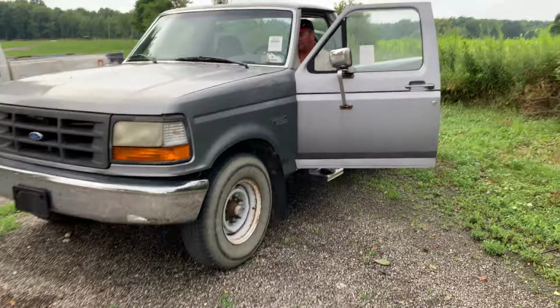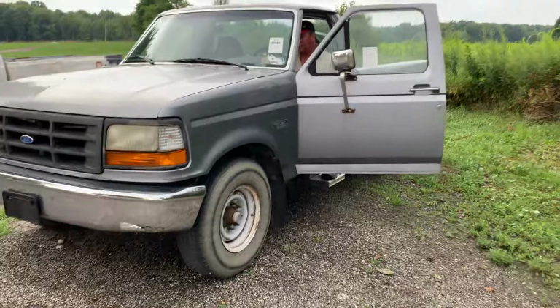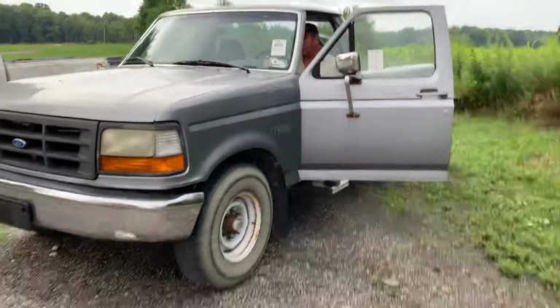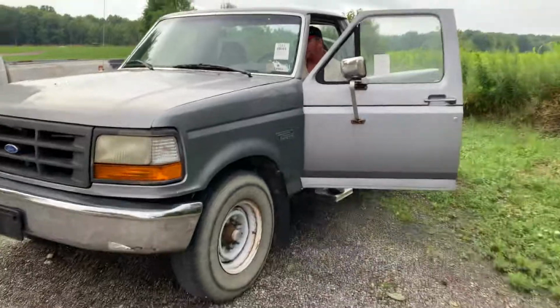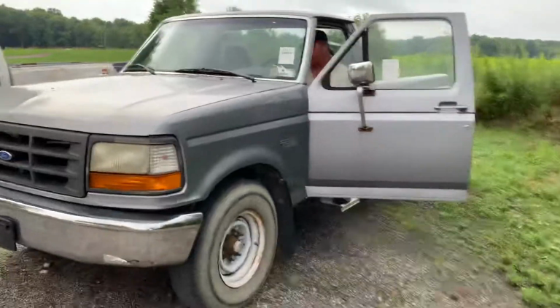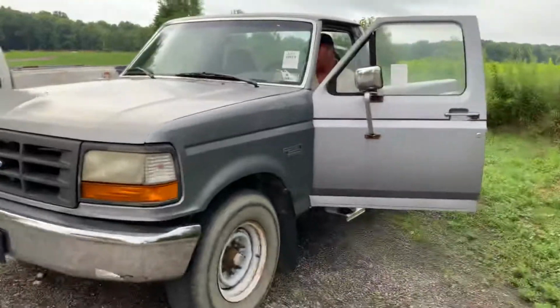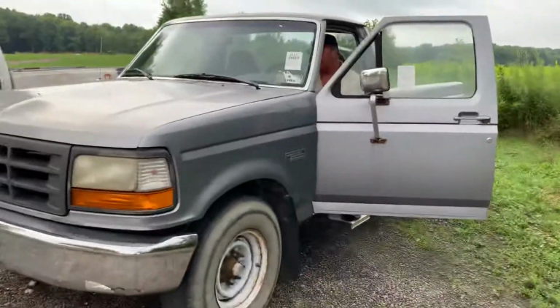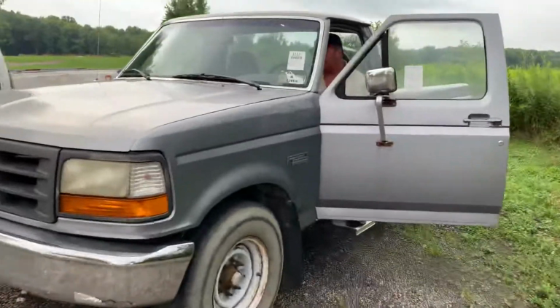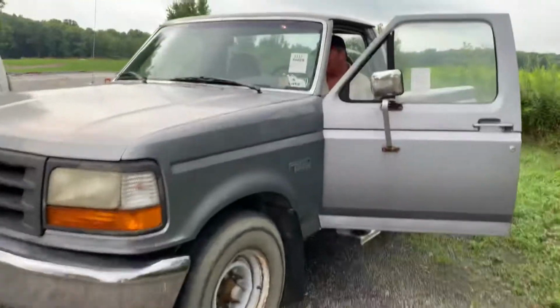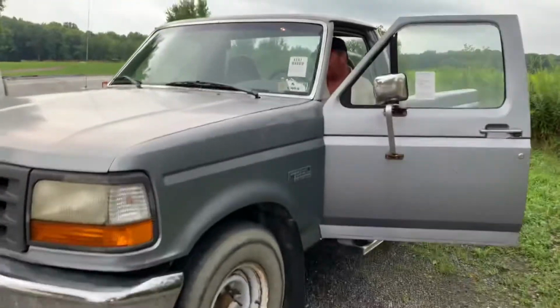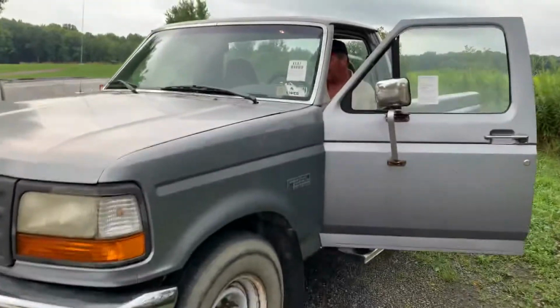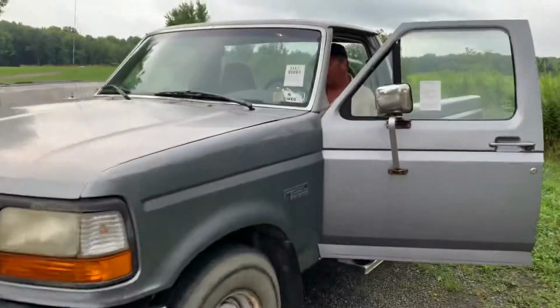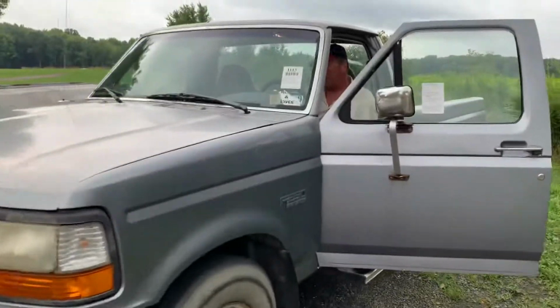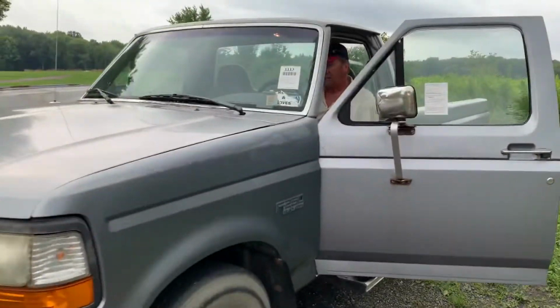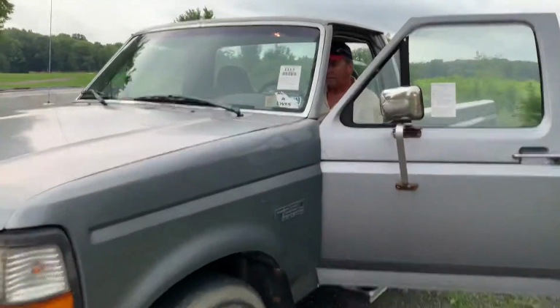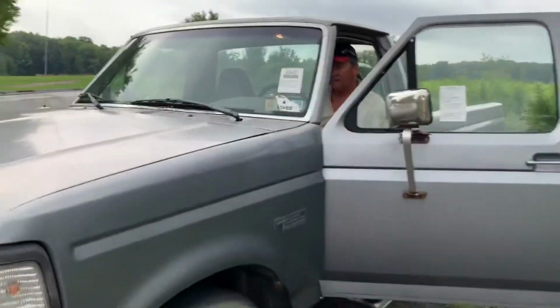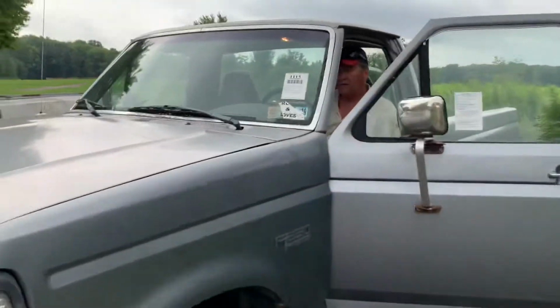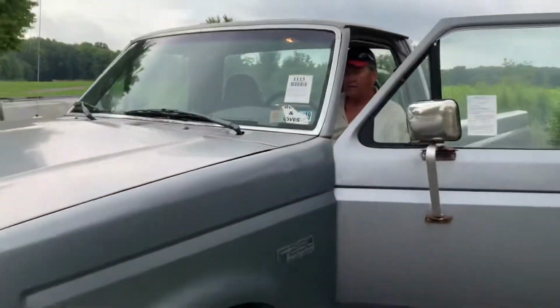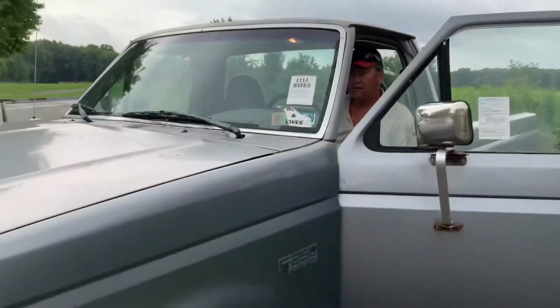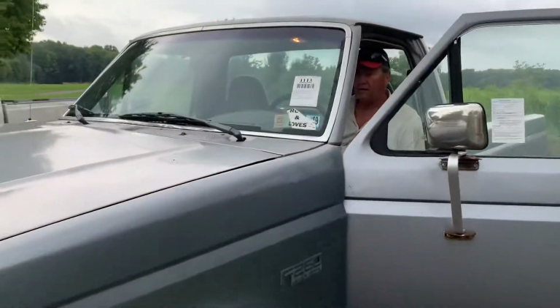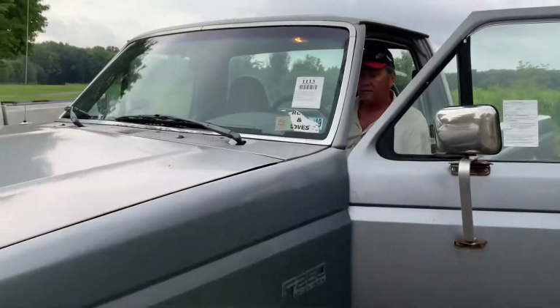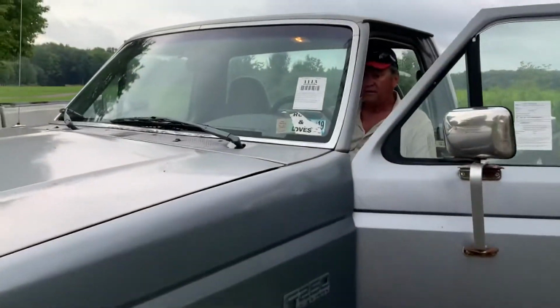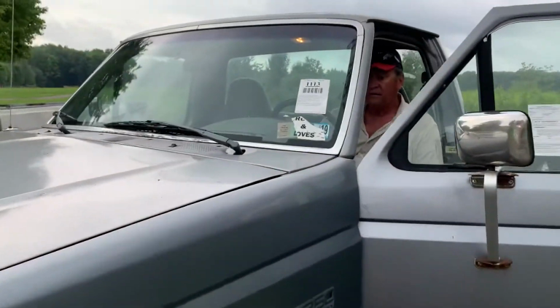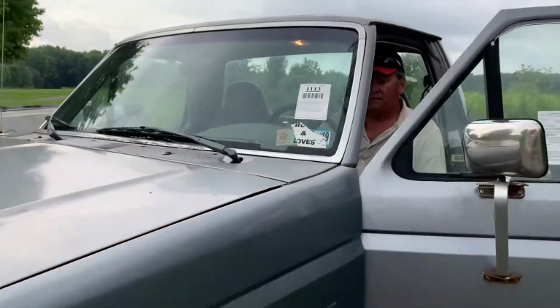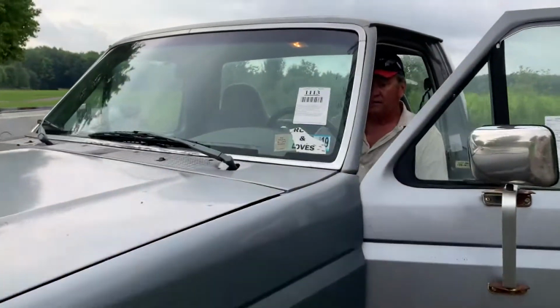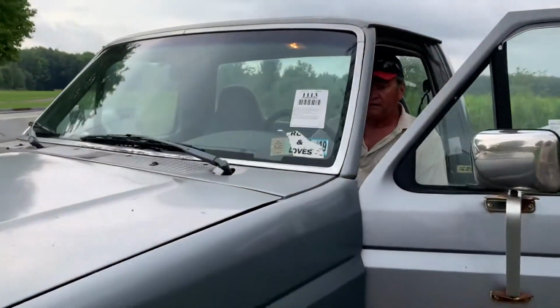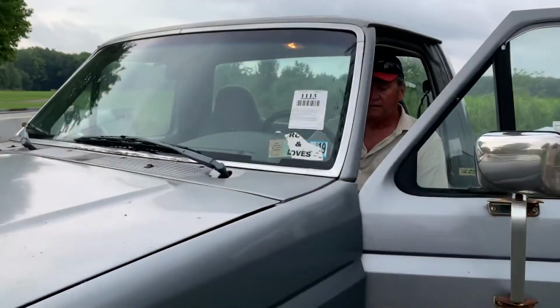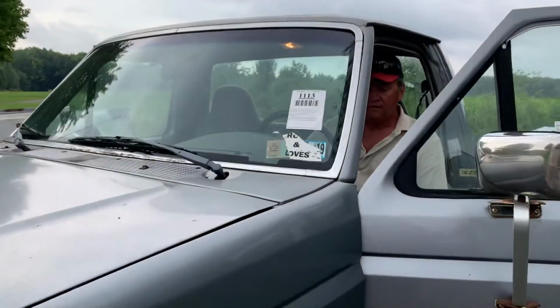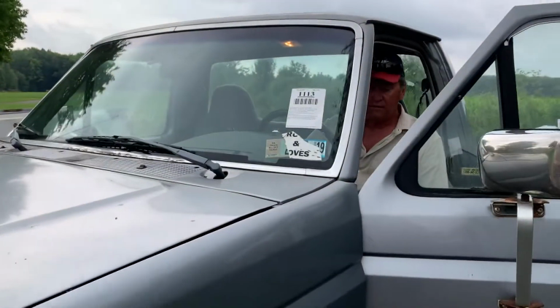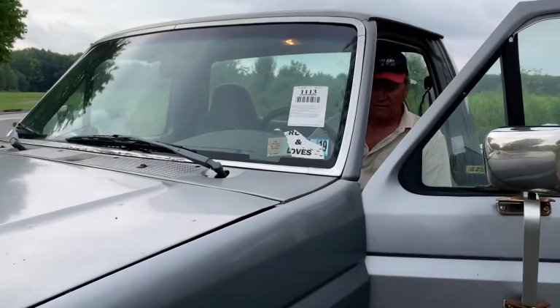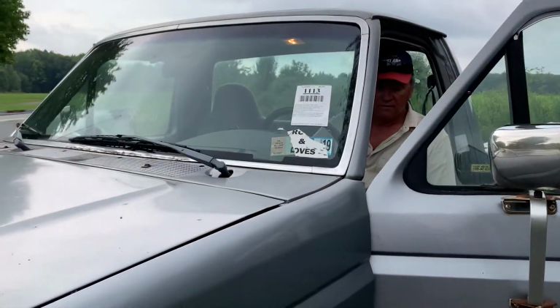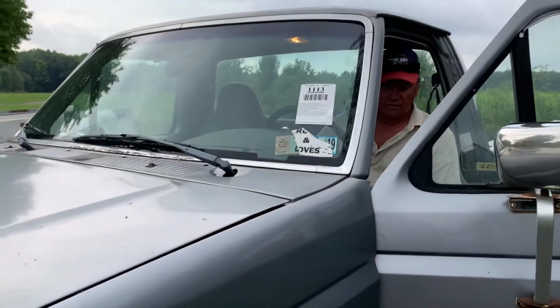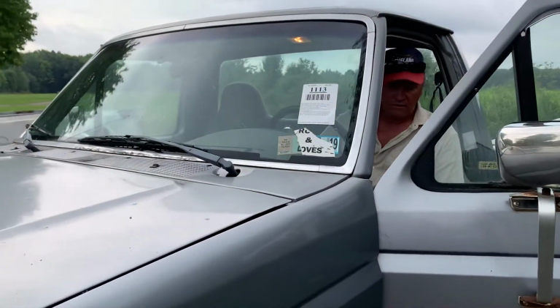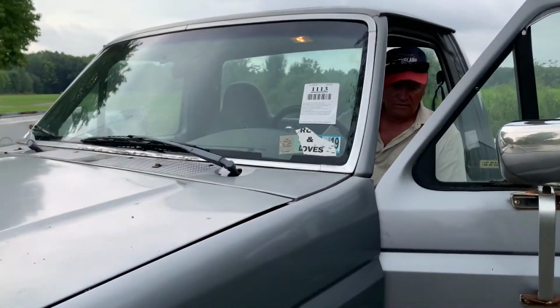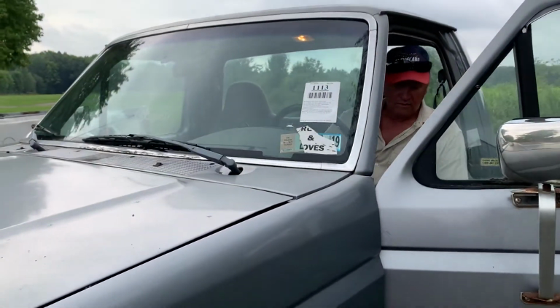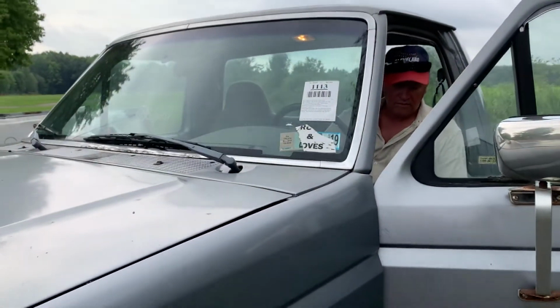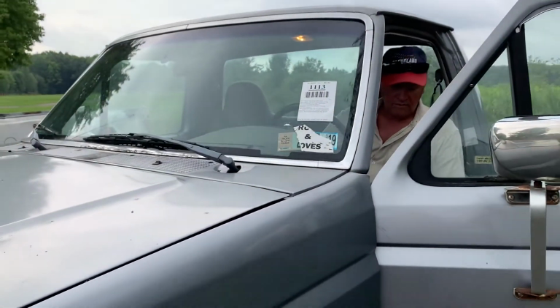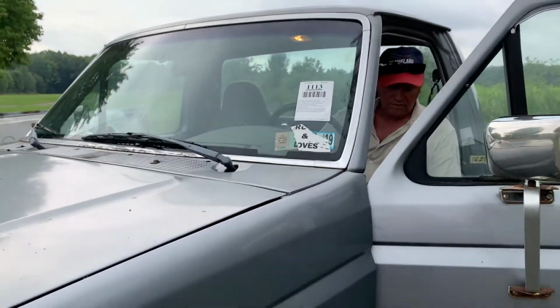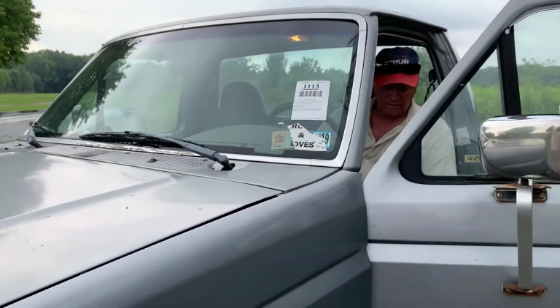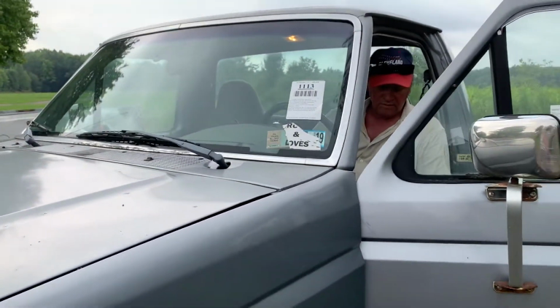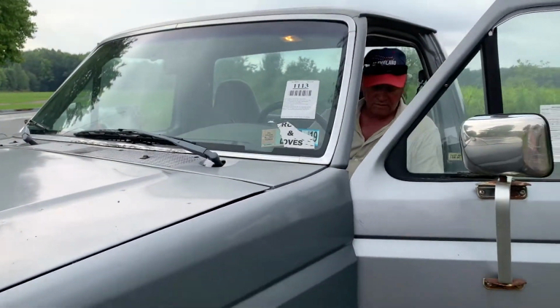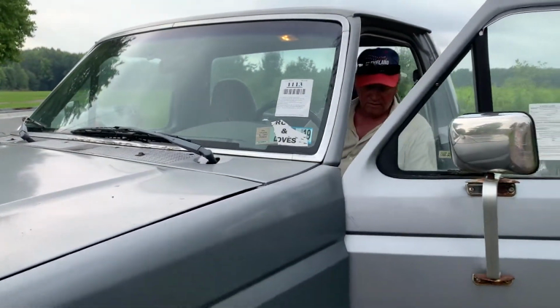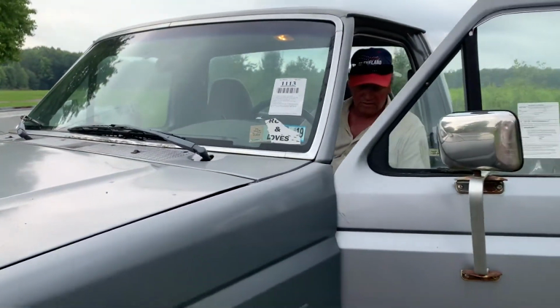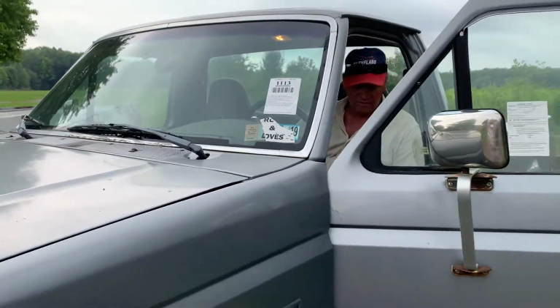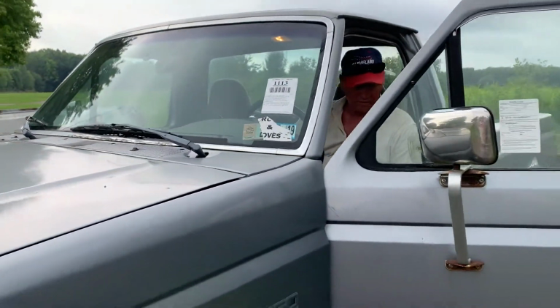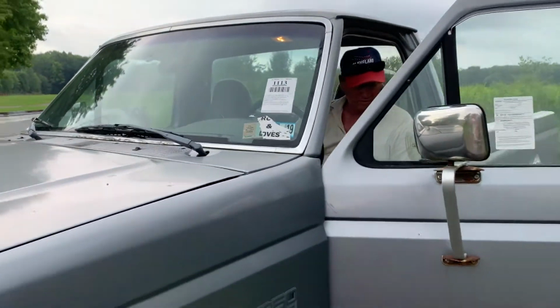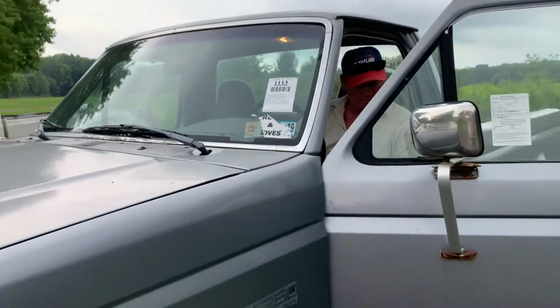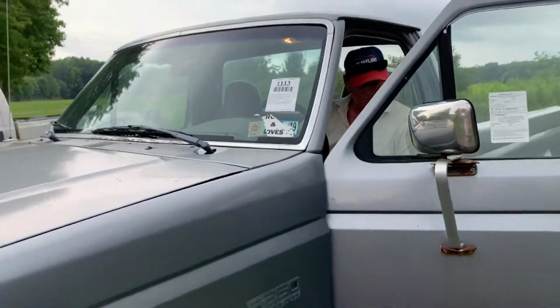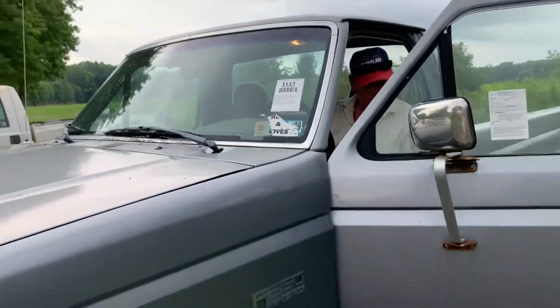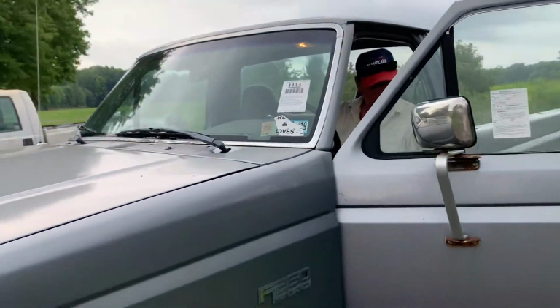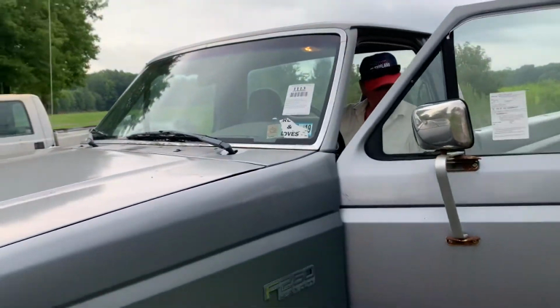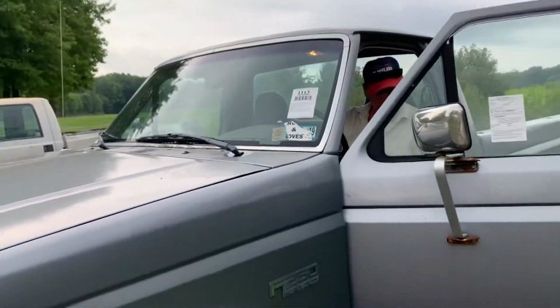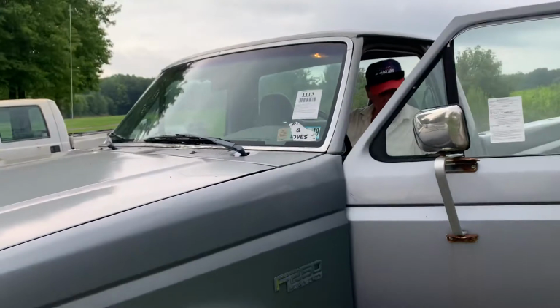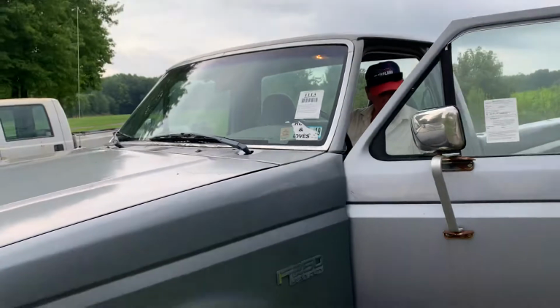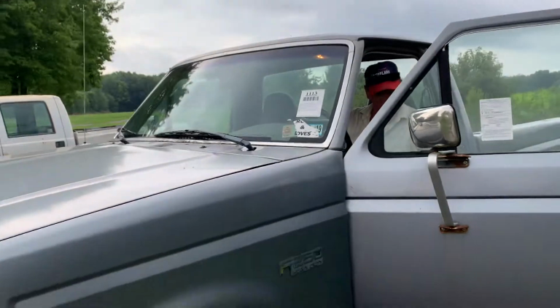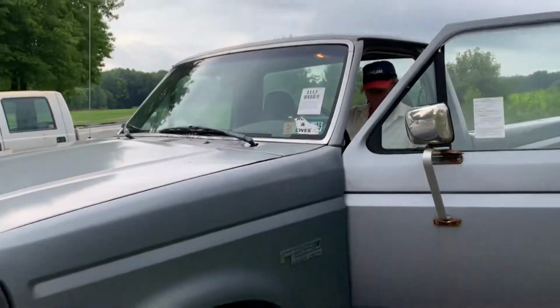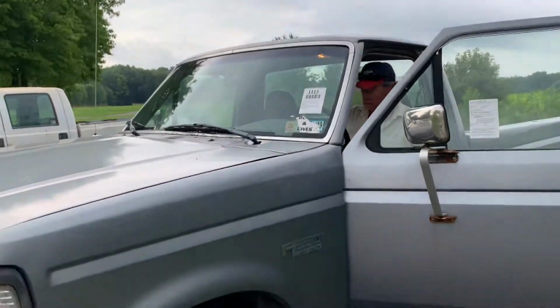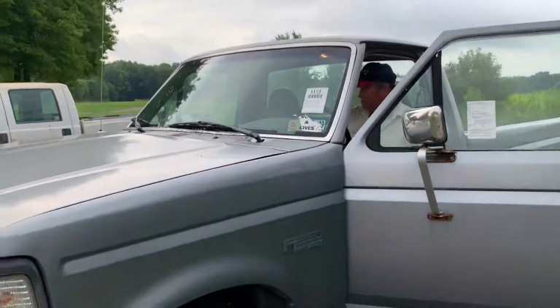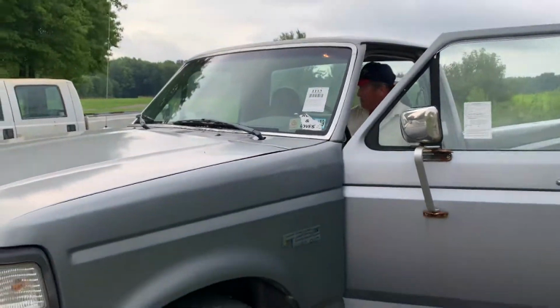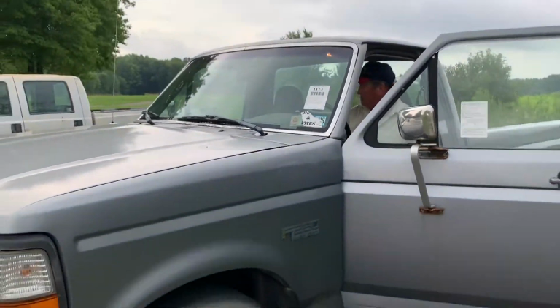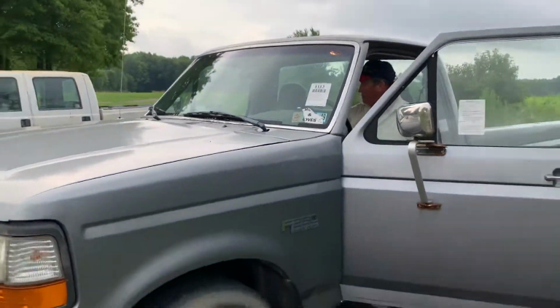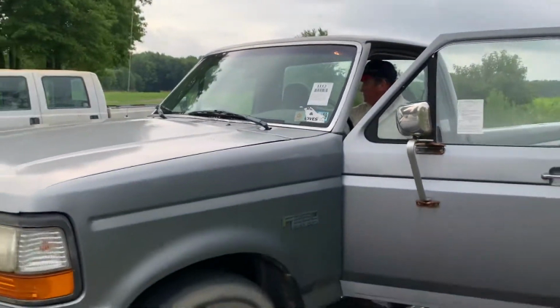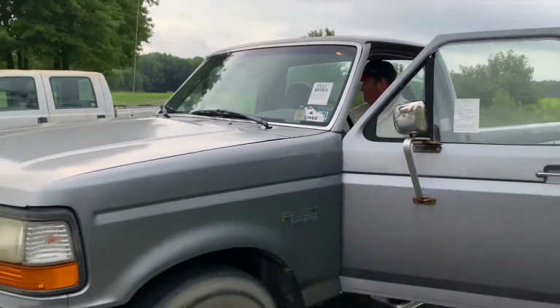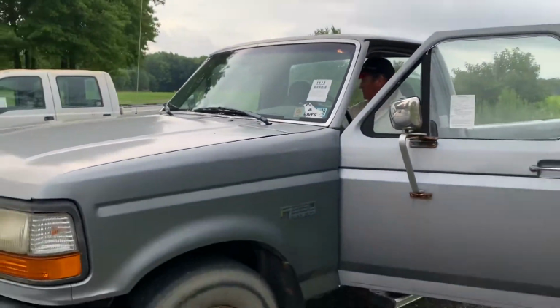This is lot 1113. This is a '97 Ford F-250. It's an eight-foot bed, two-wheel drive.